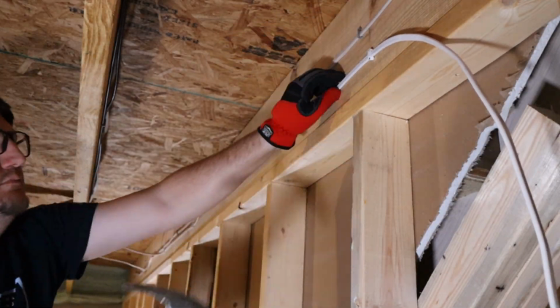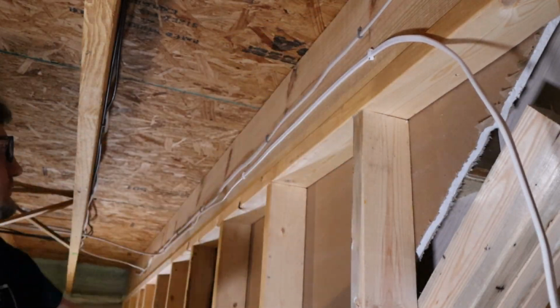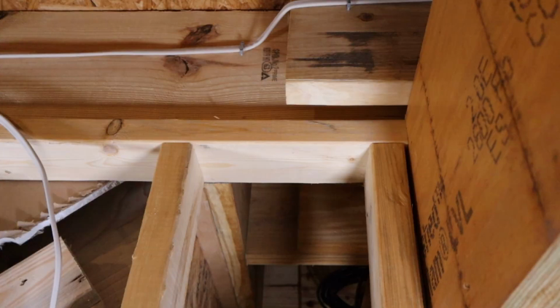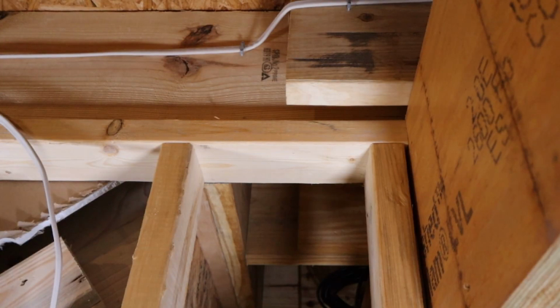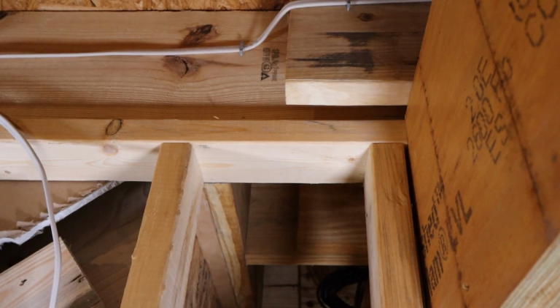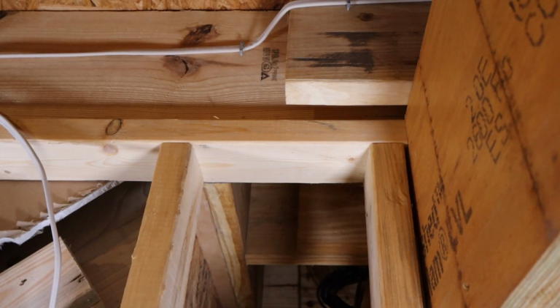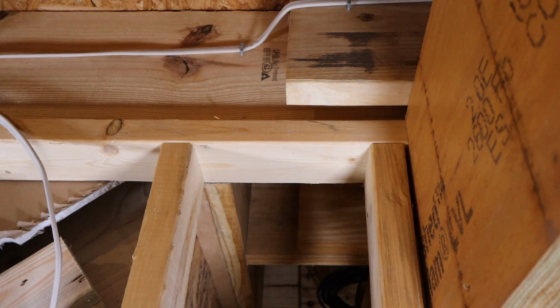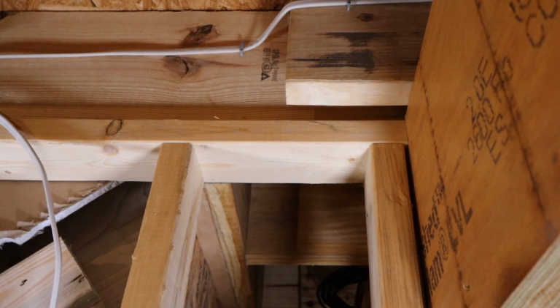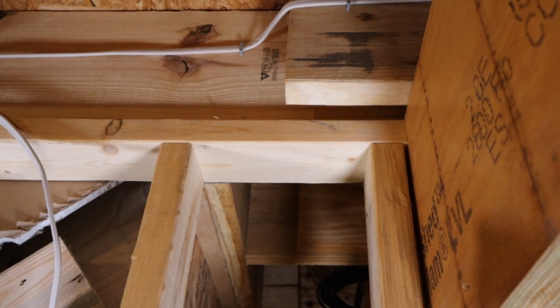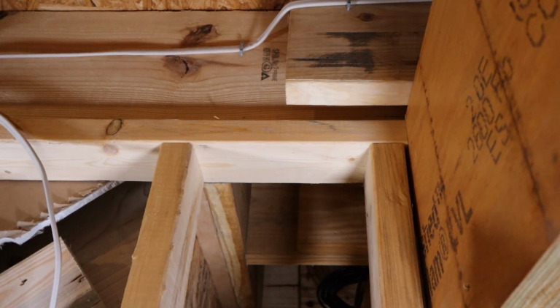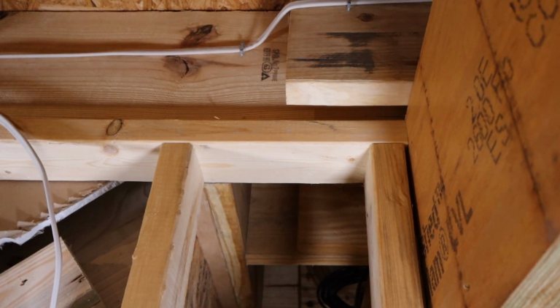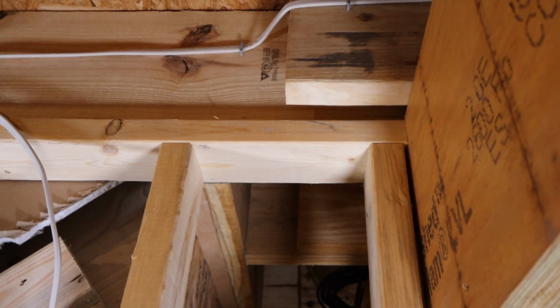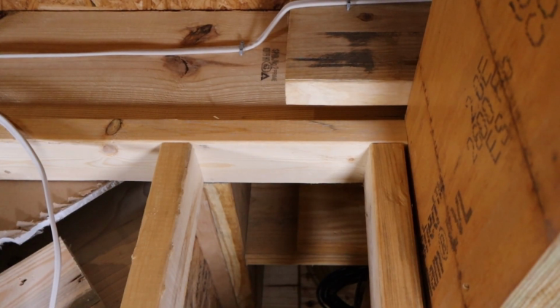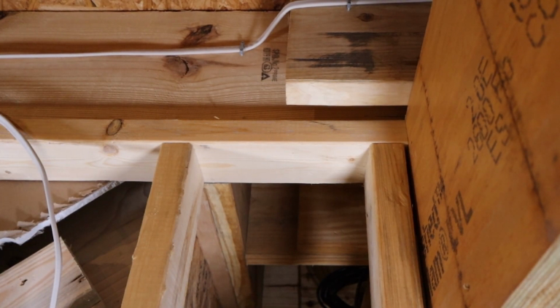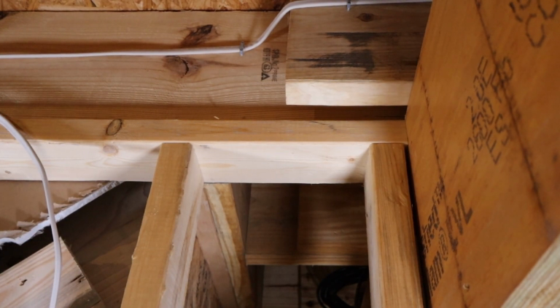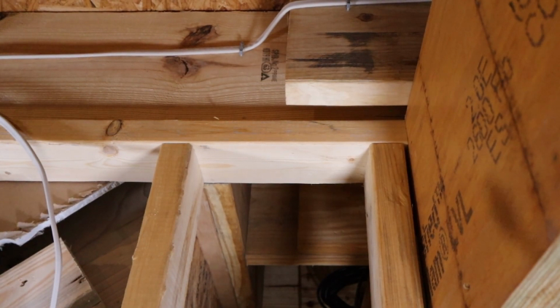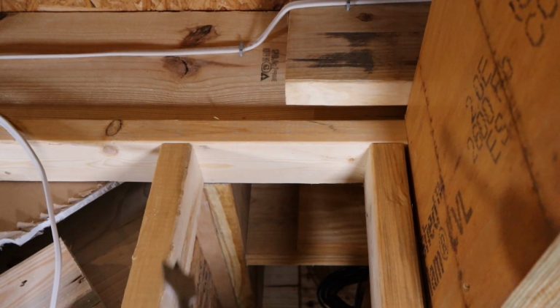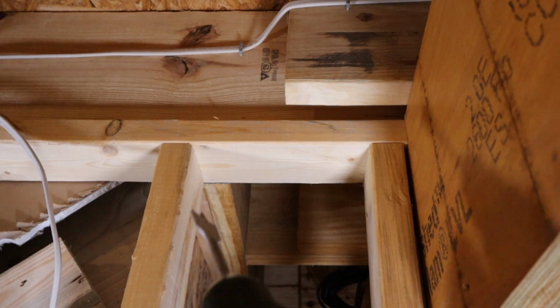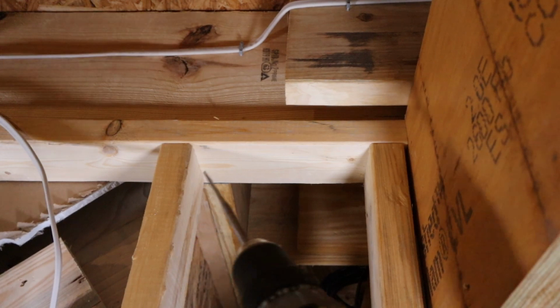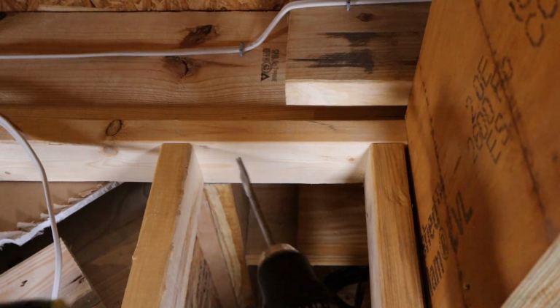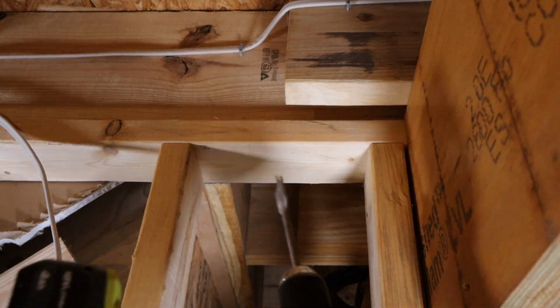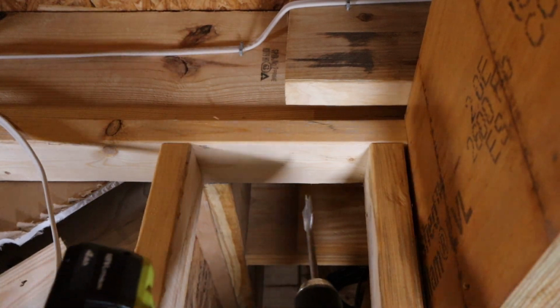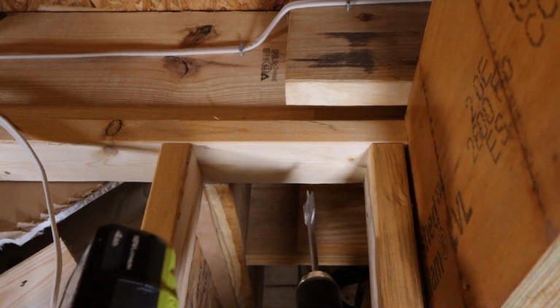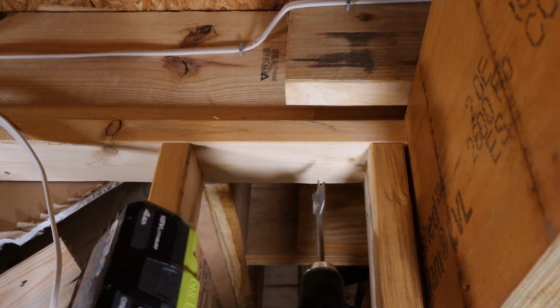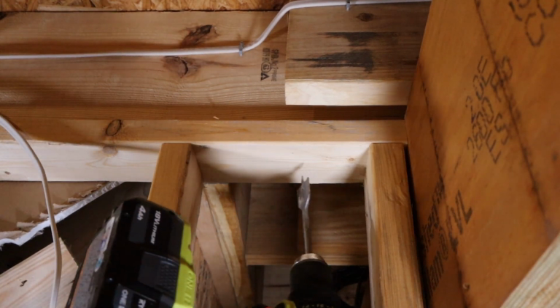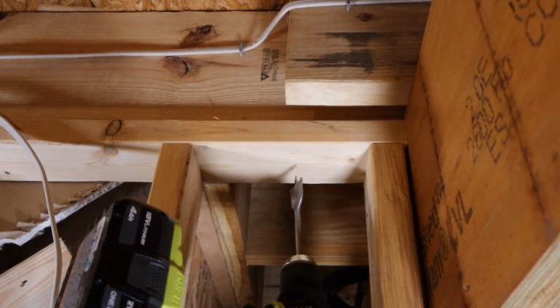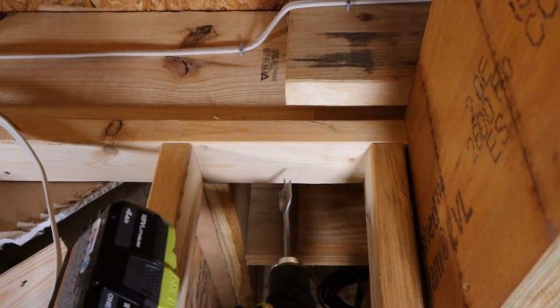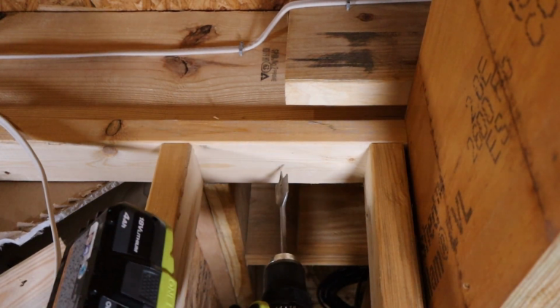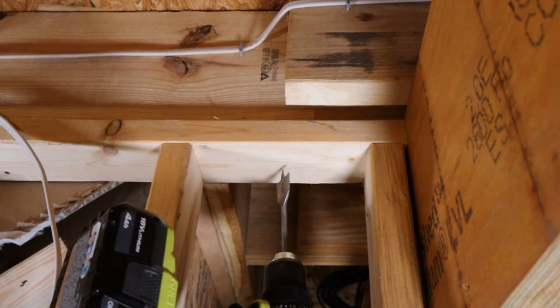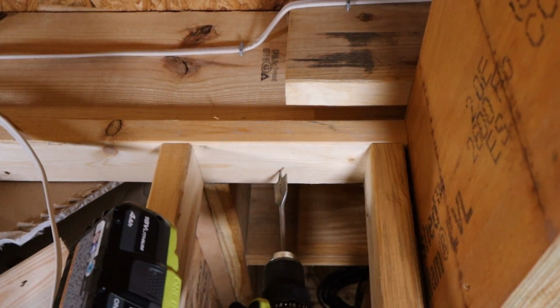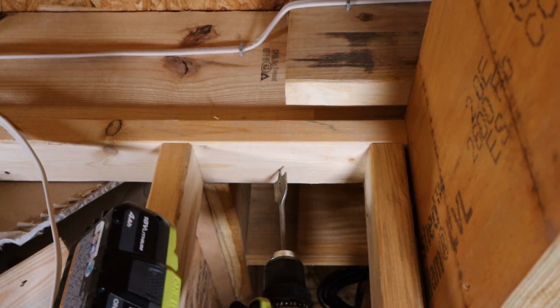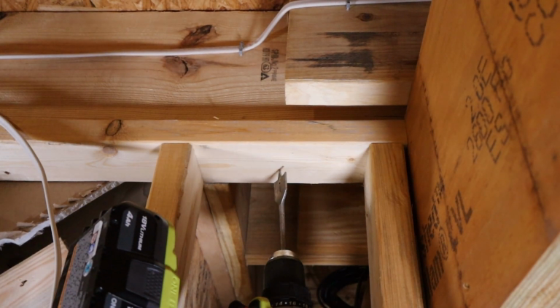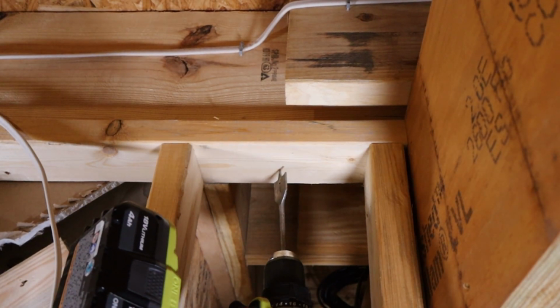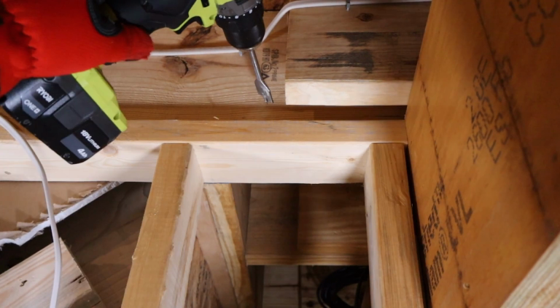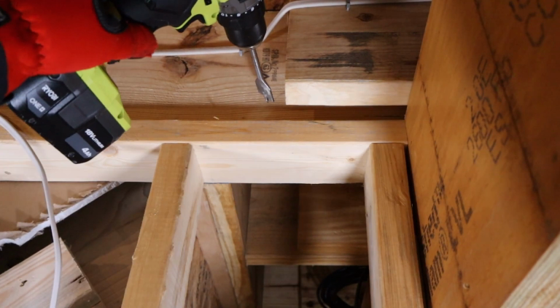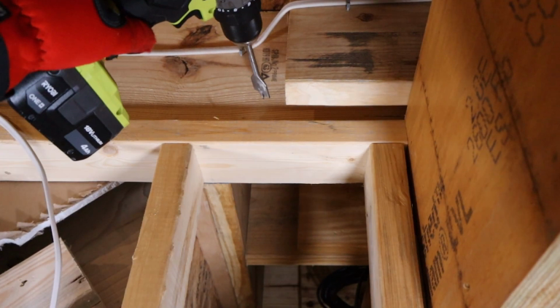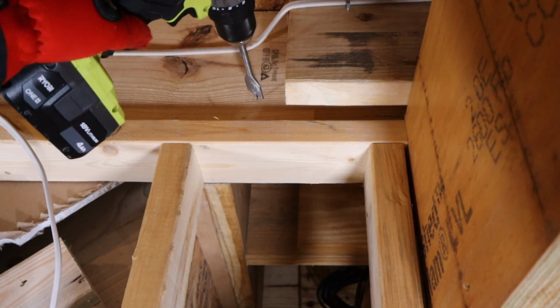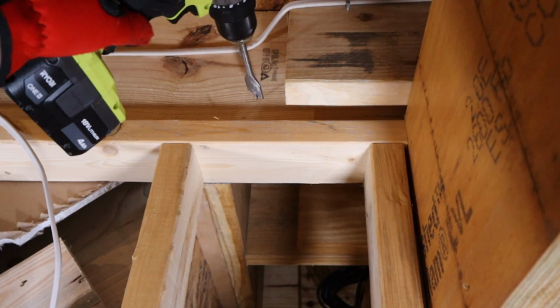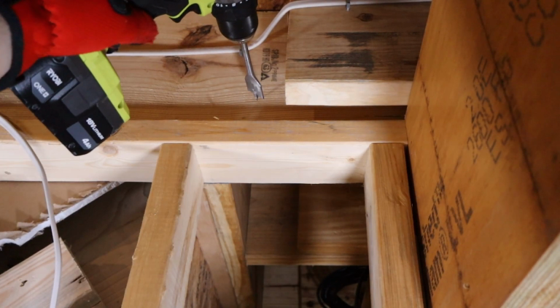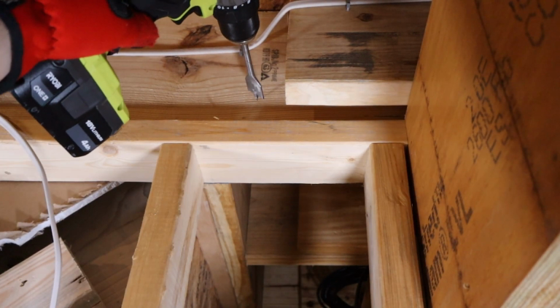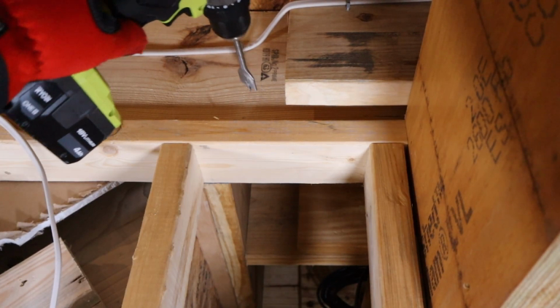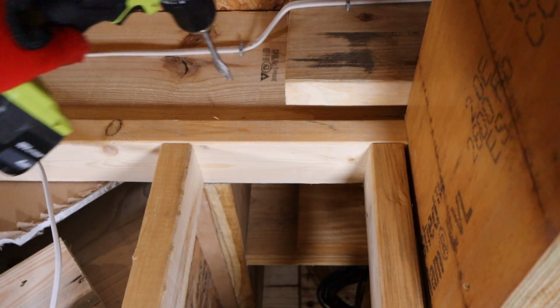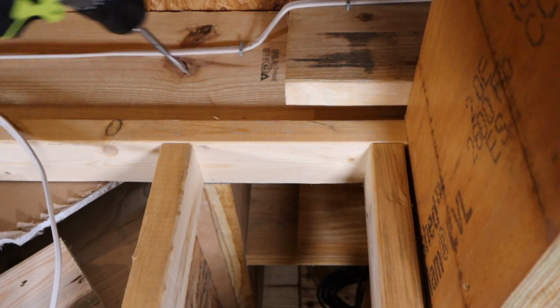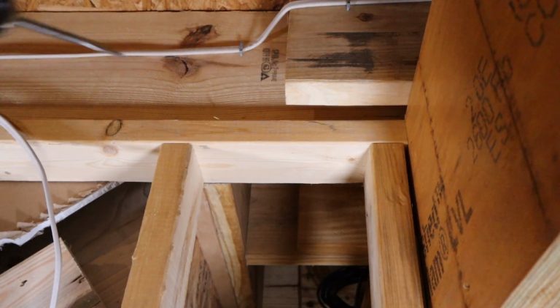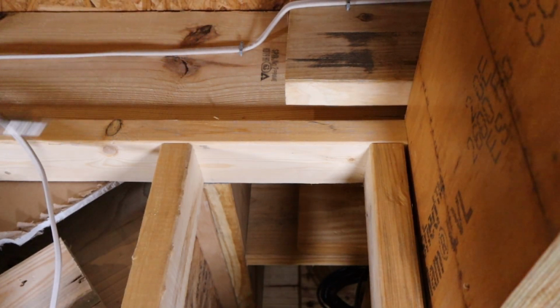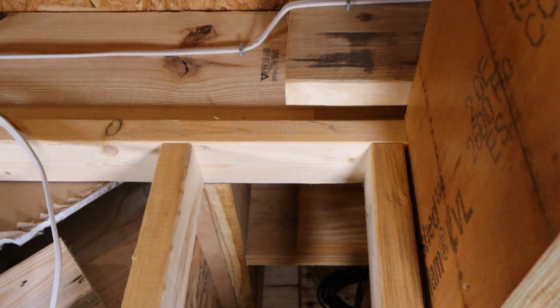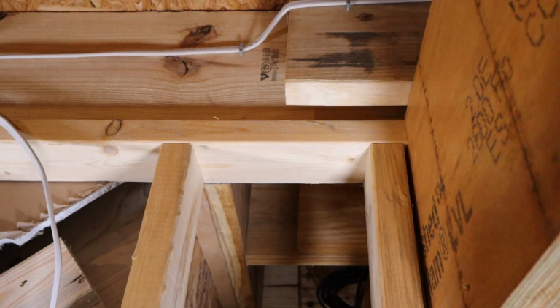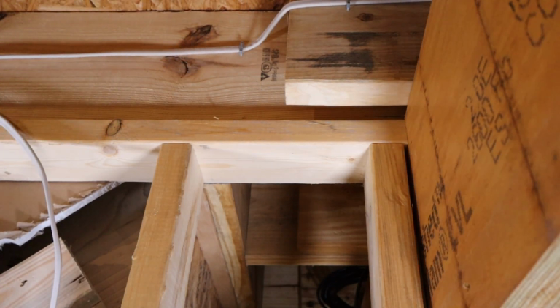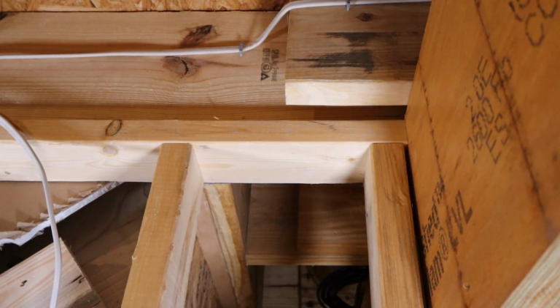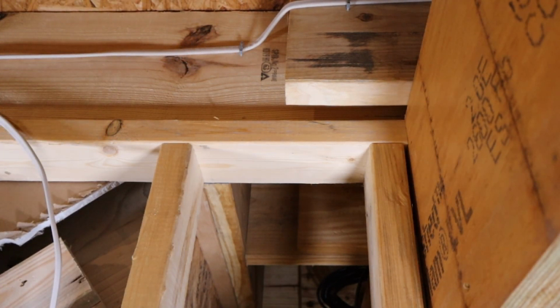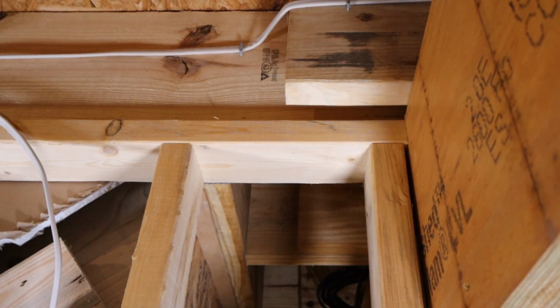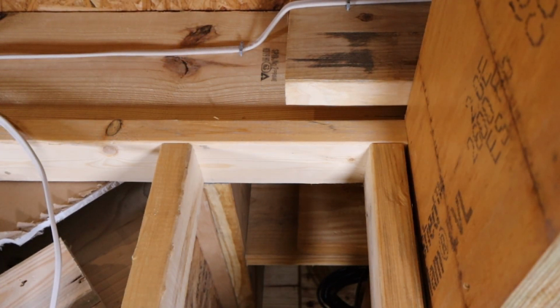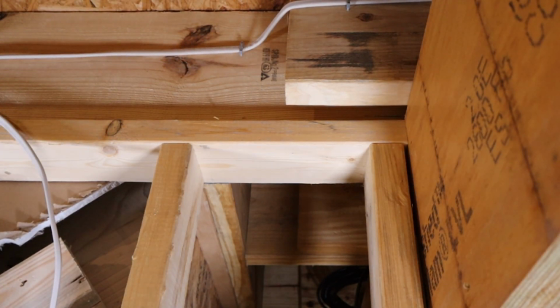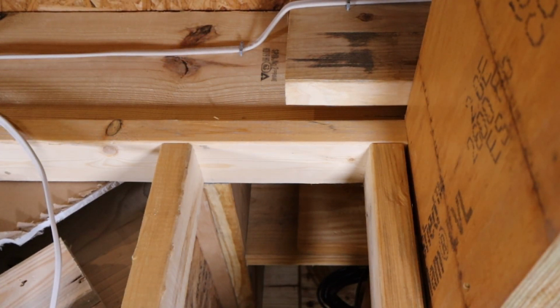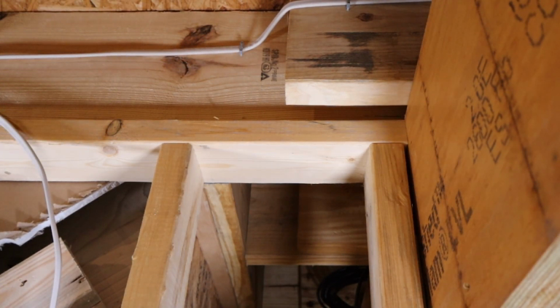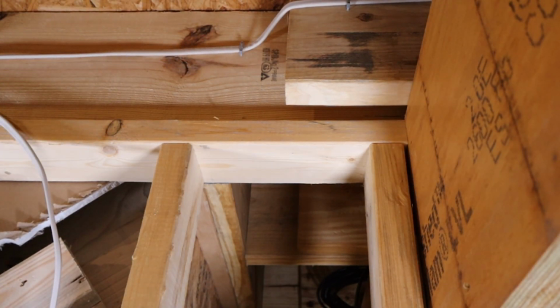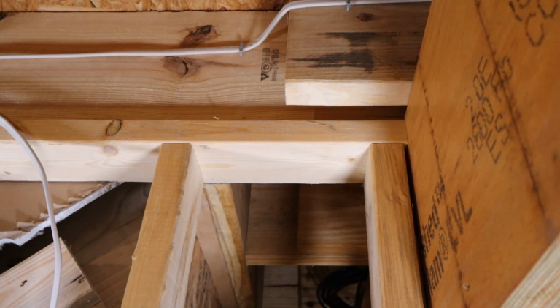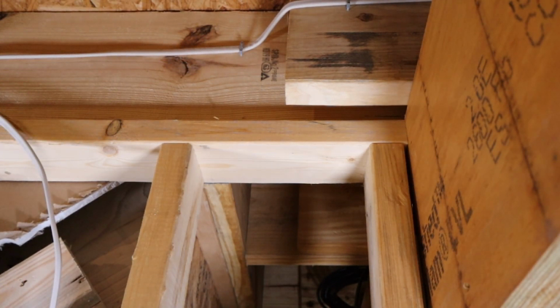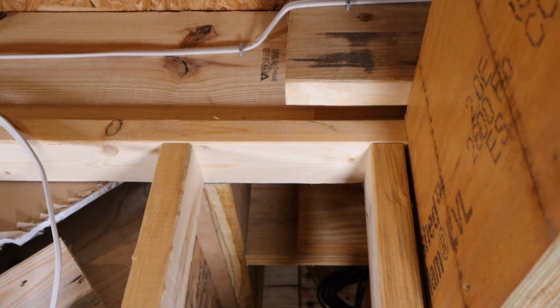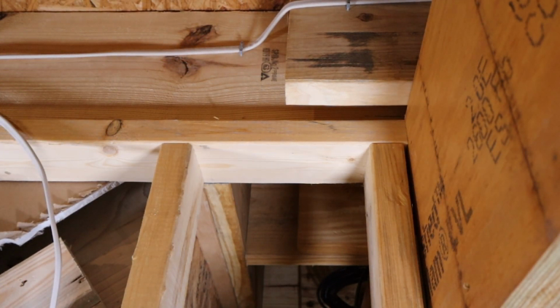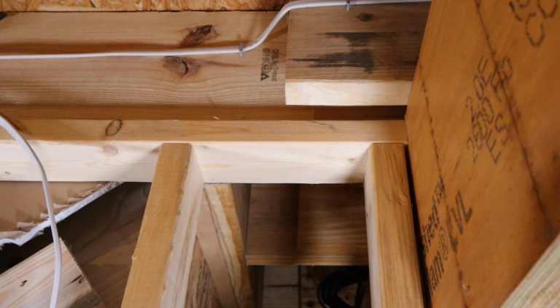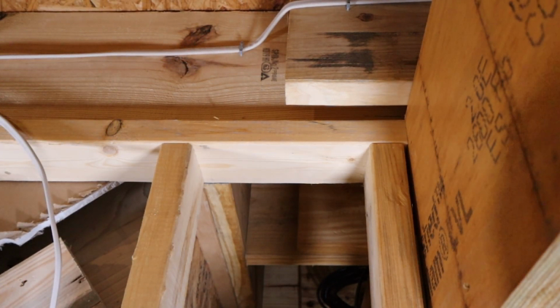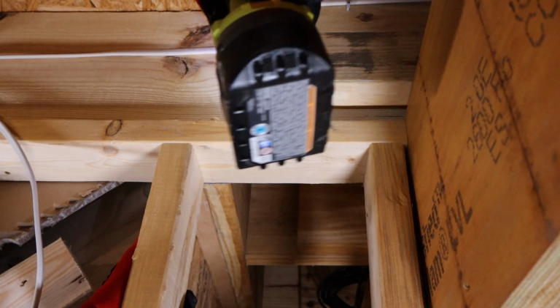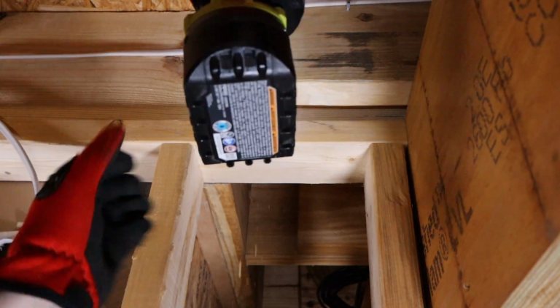I just want to drill a hole right here and try to meet in the middle.